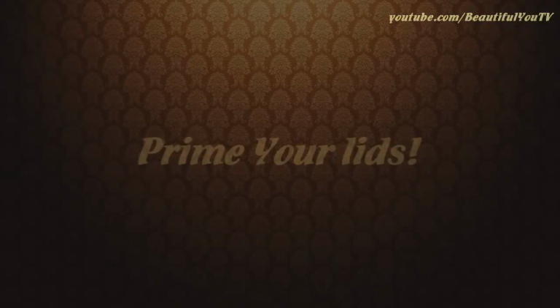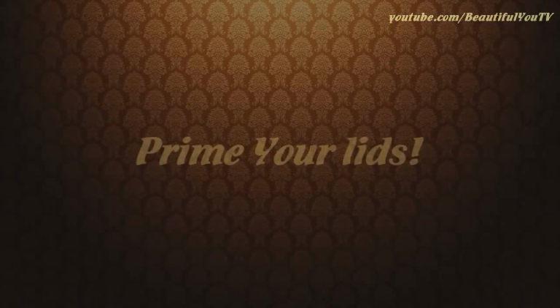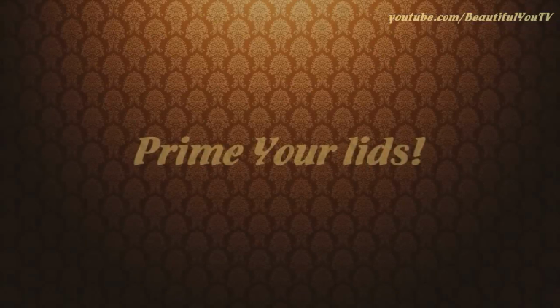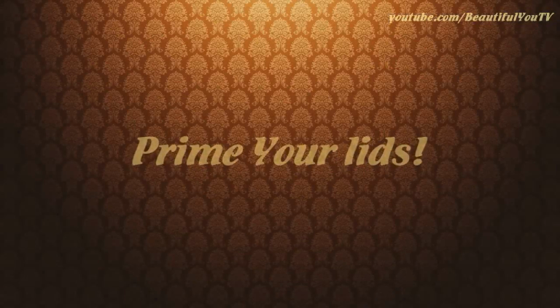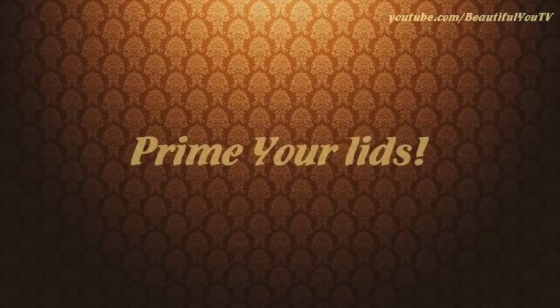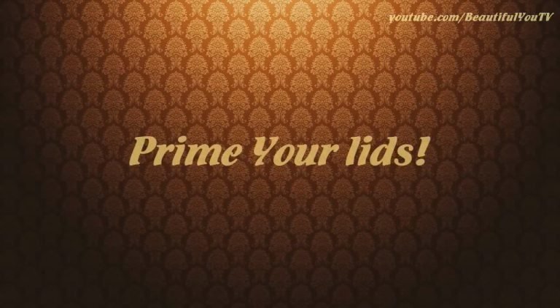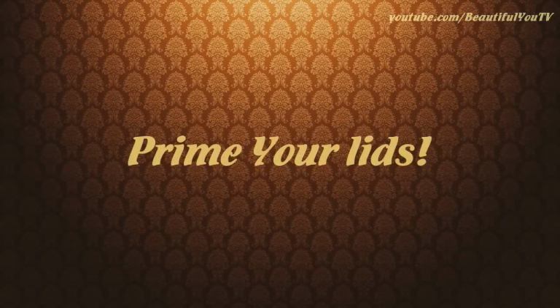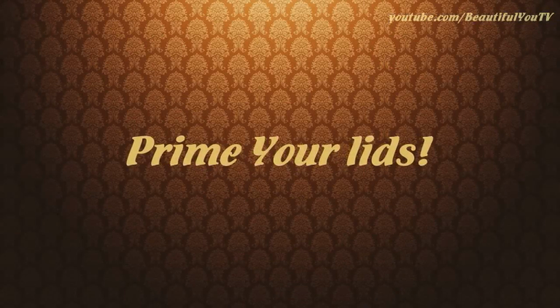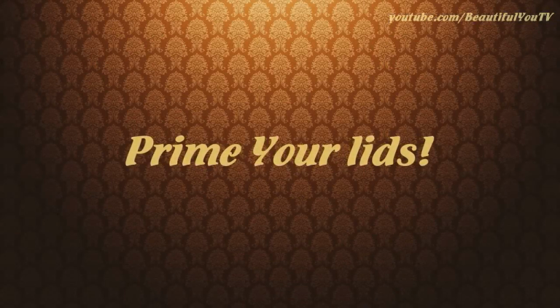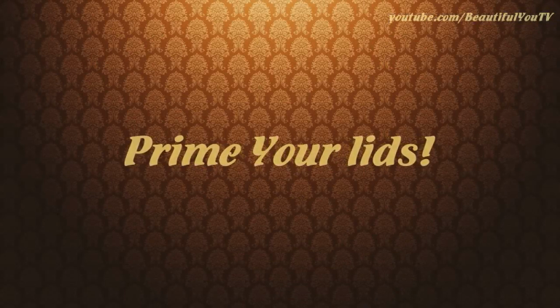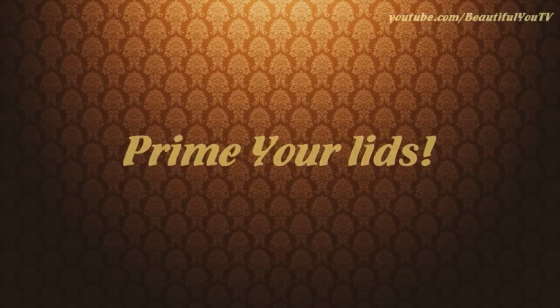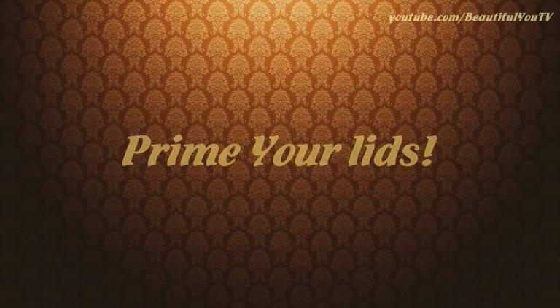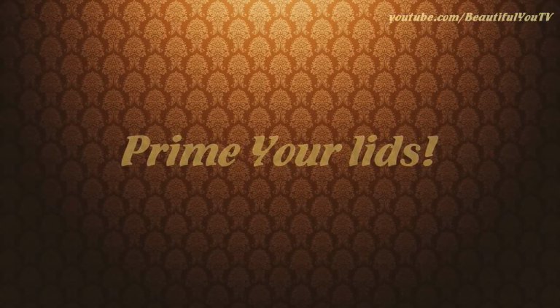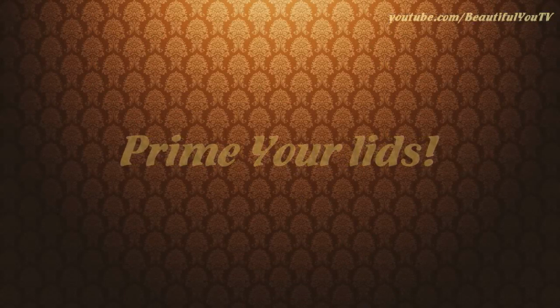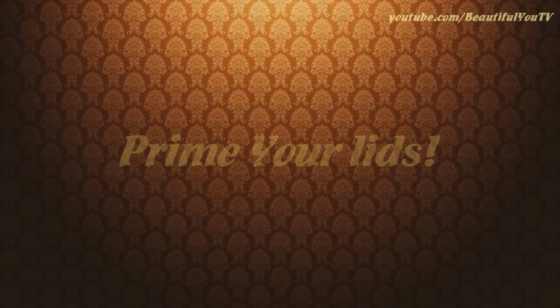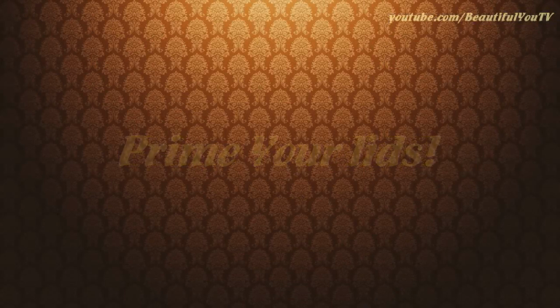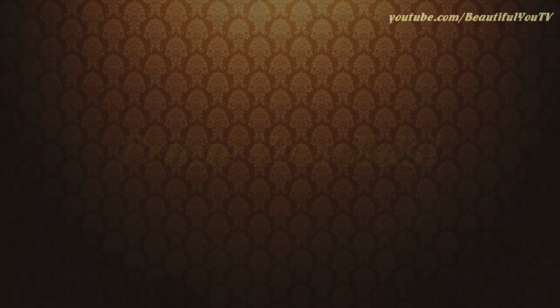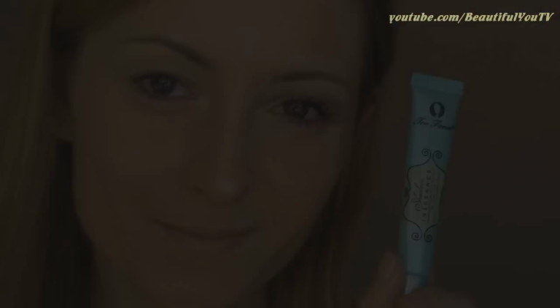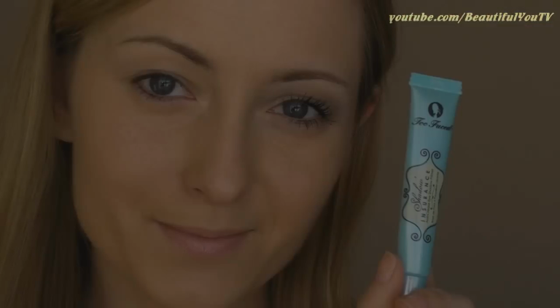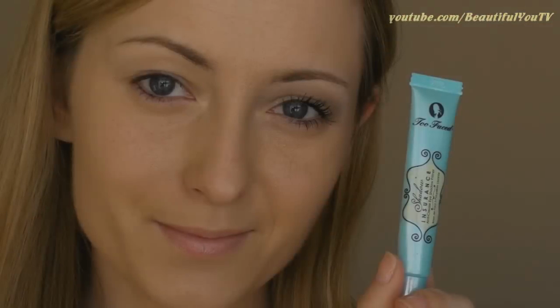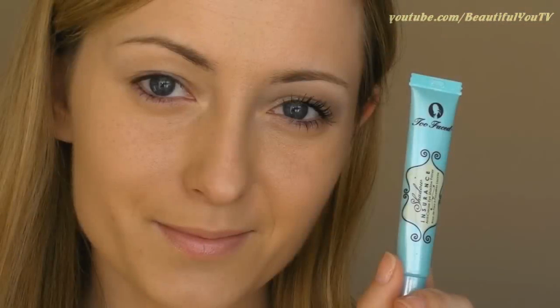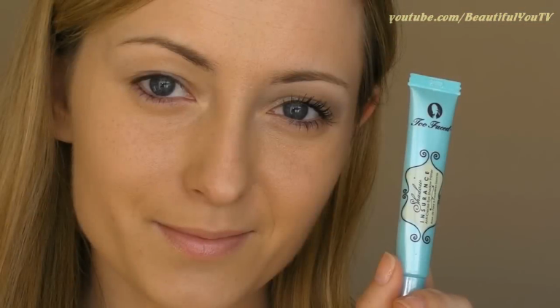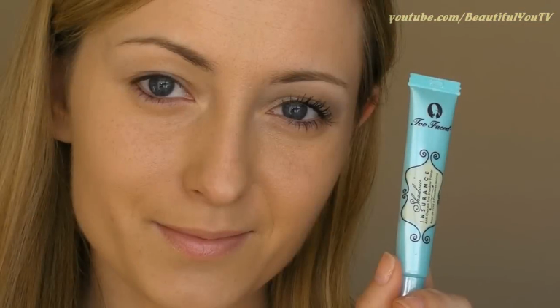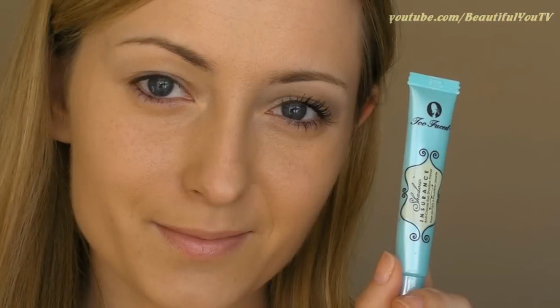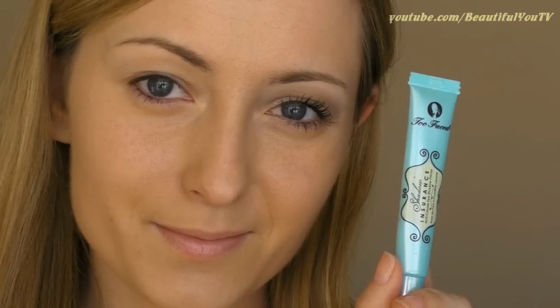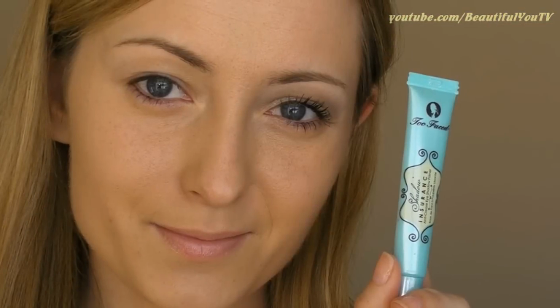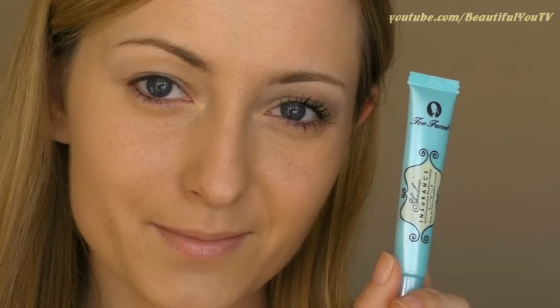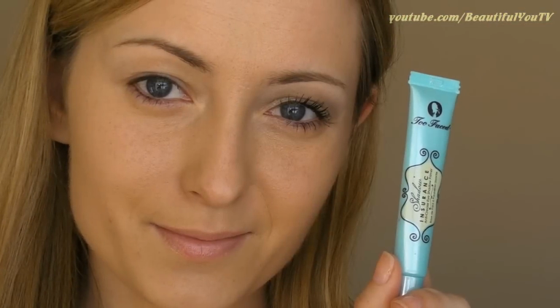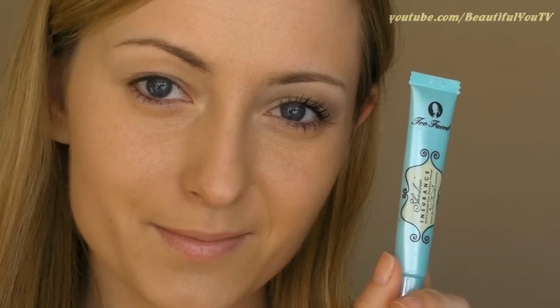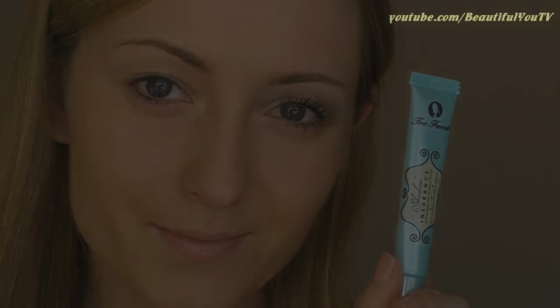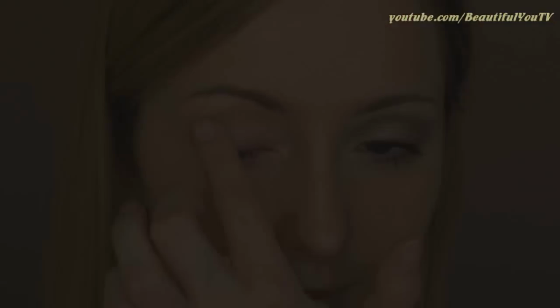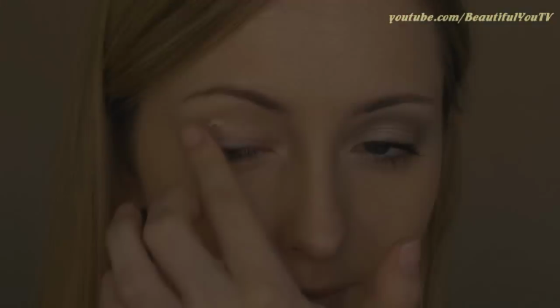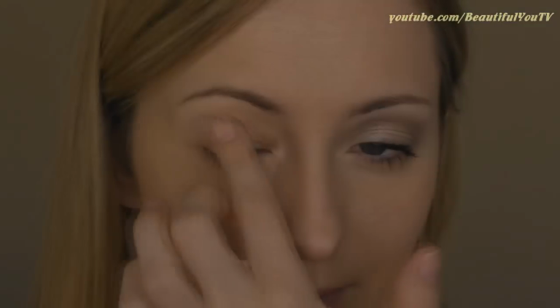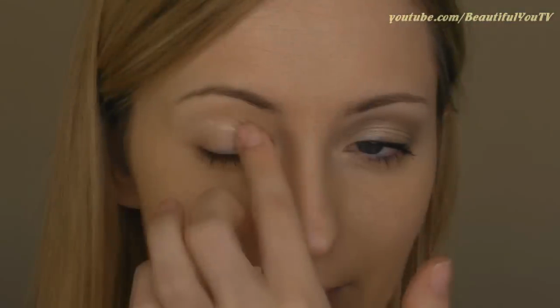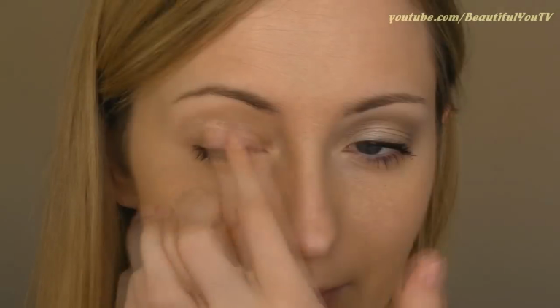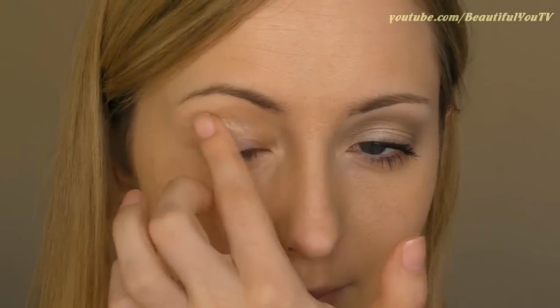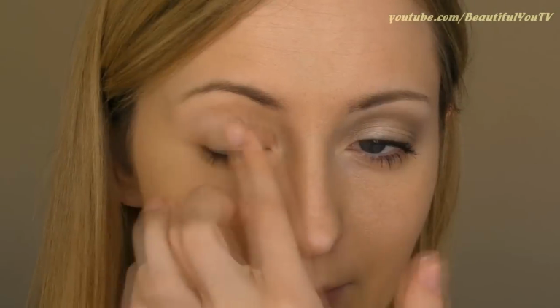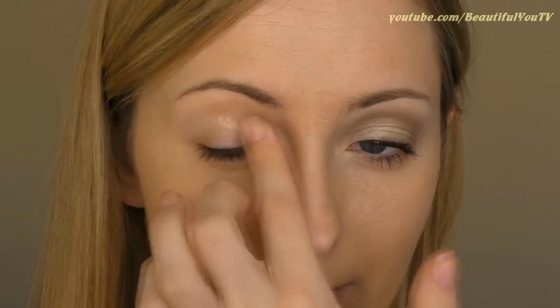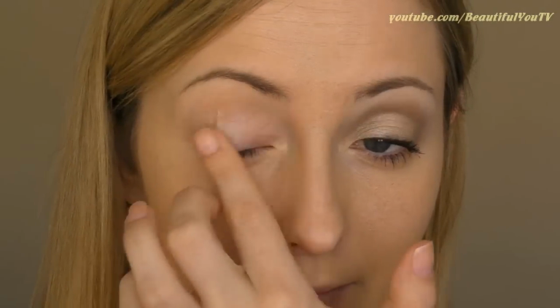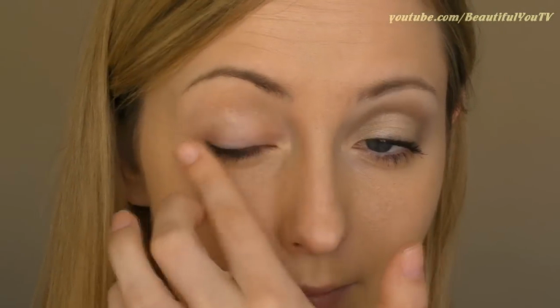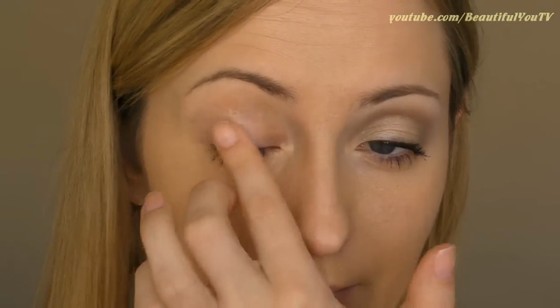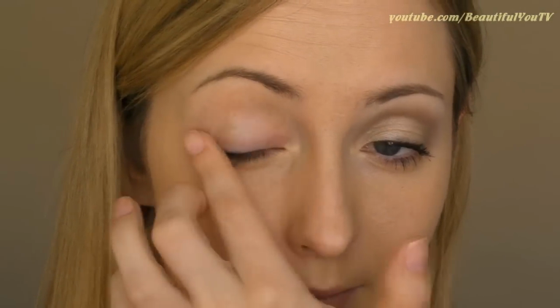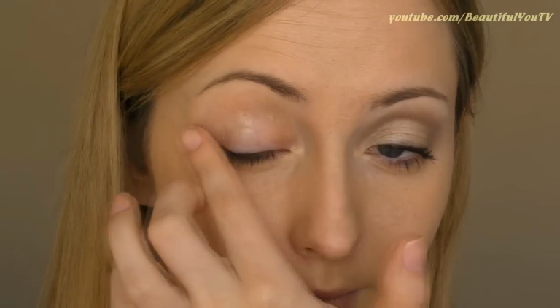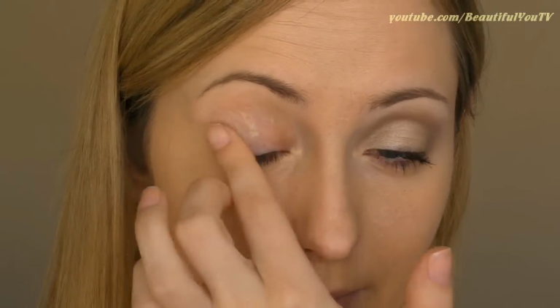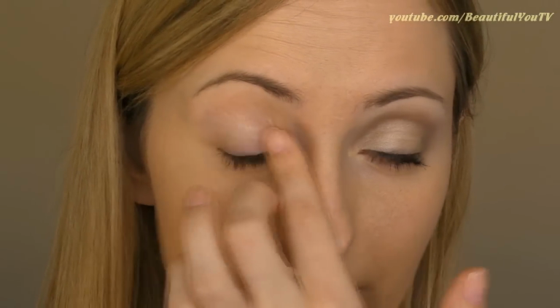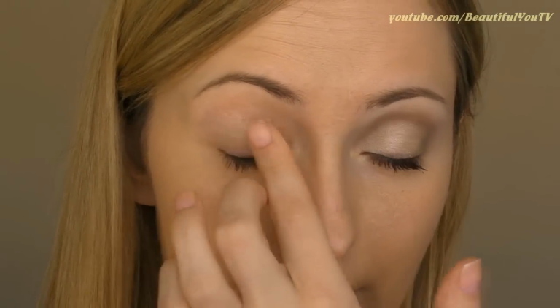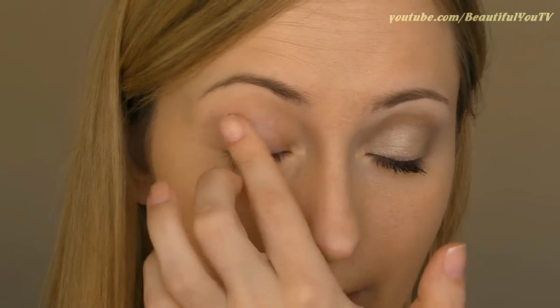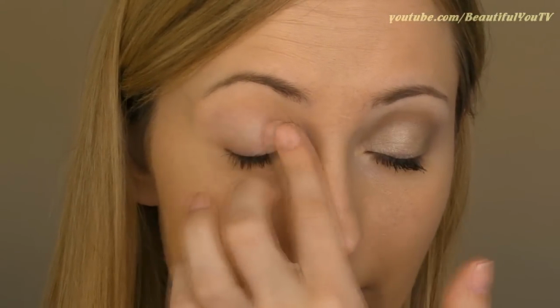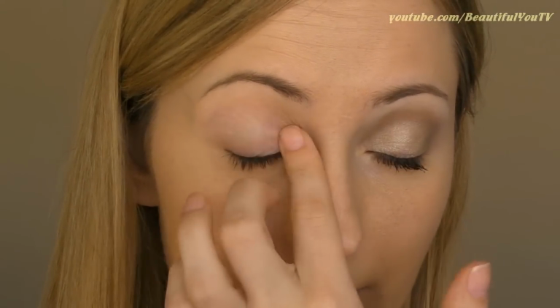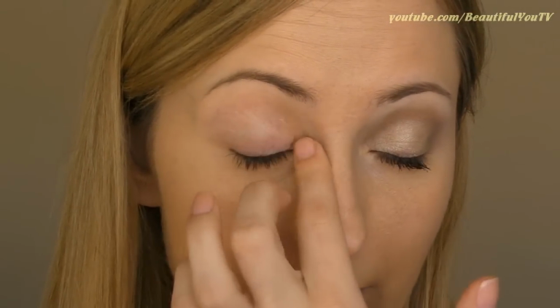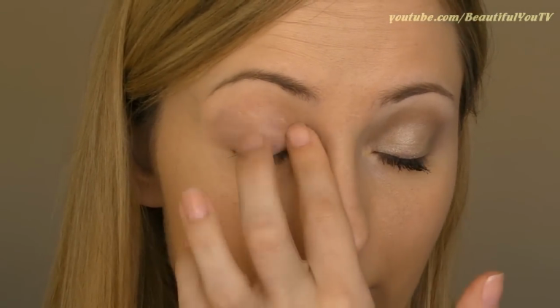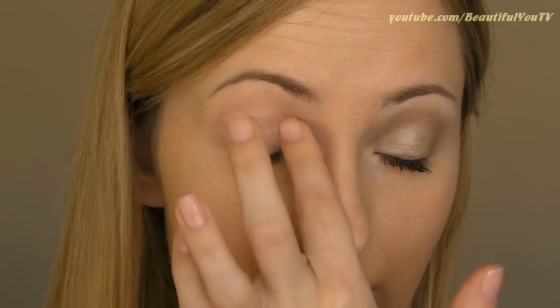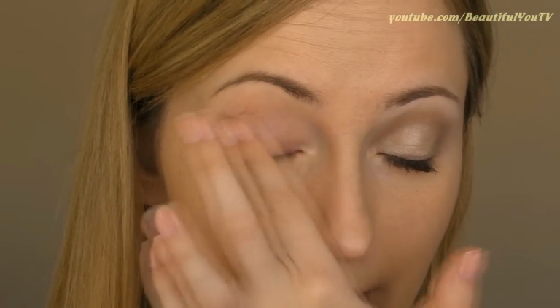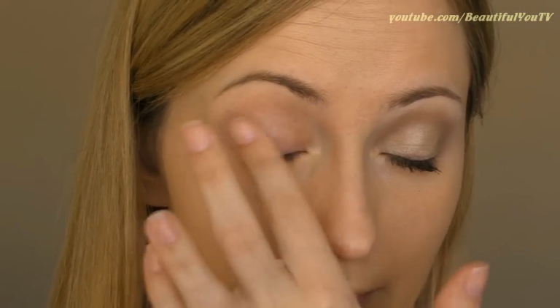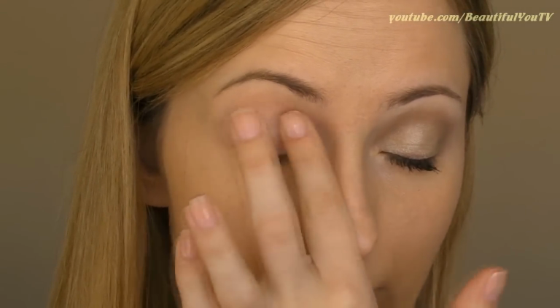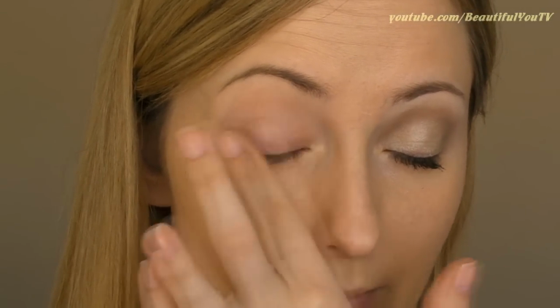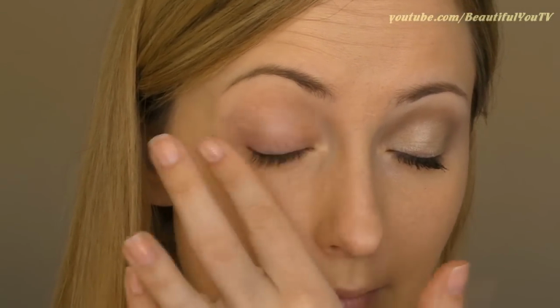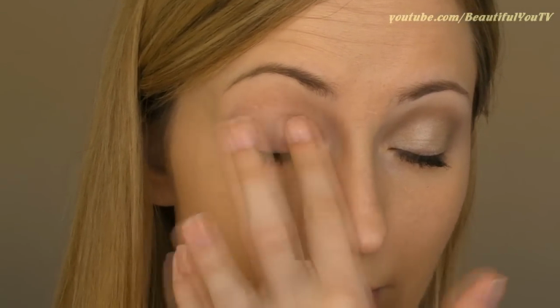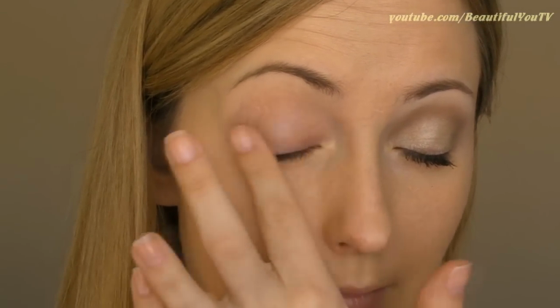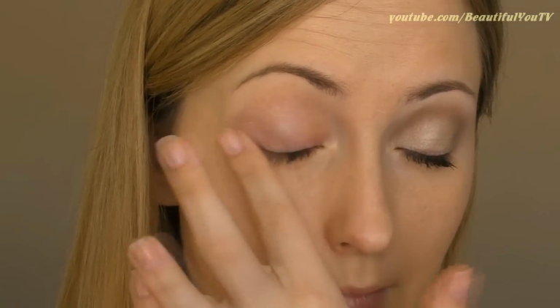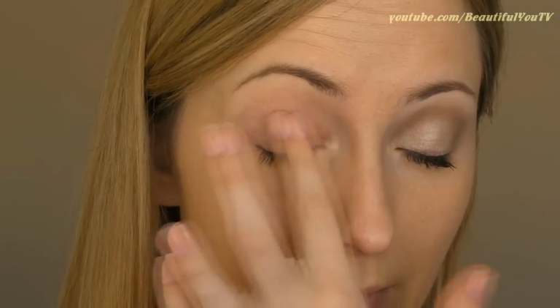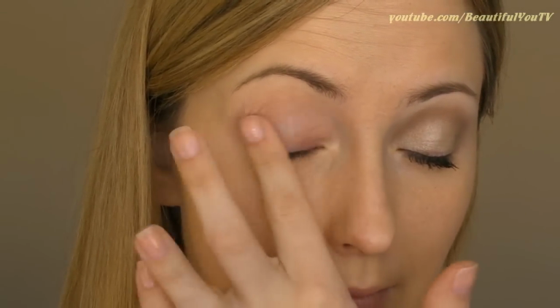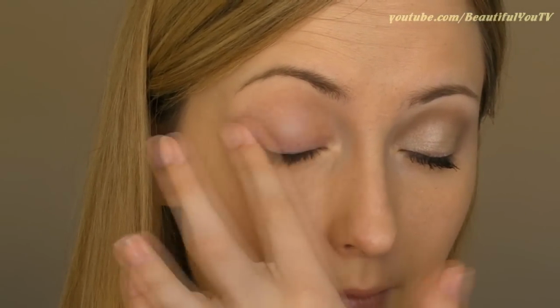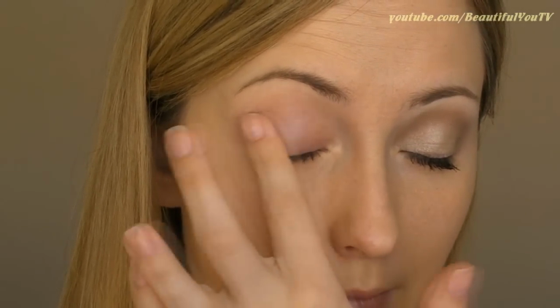Let's start off with an essential step in makeup: priming your lids. Apply your favorite primer to your lid to make your eyeshadow last the whole day.